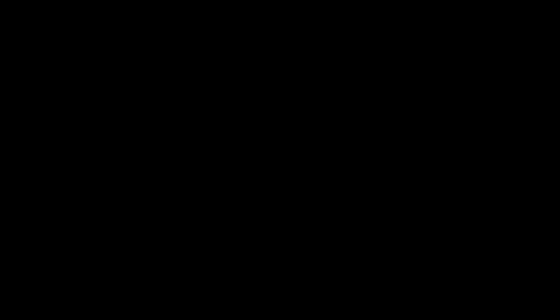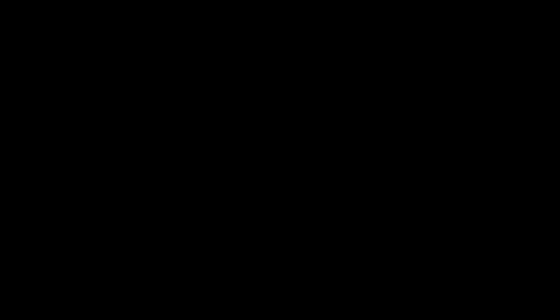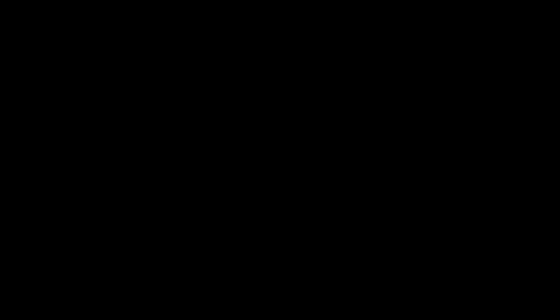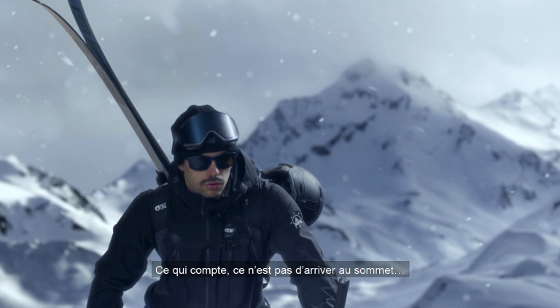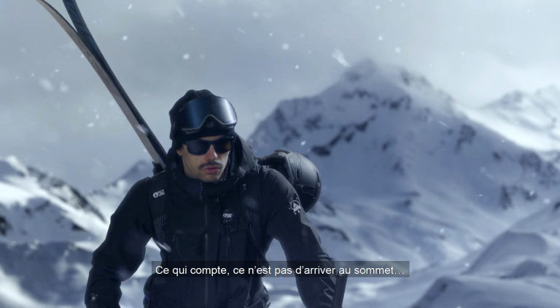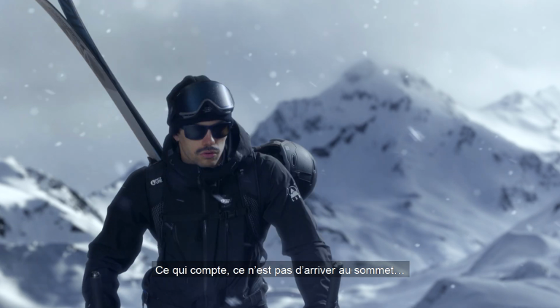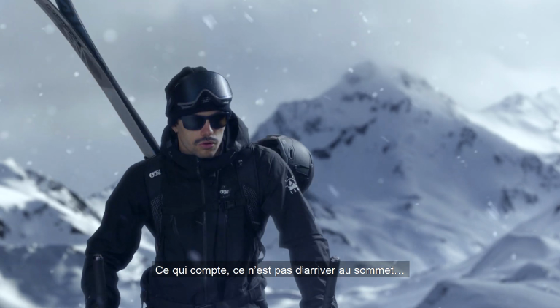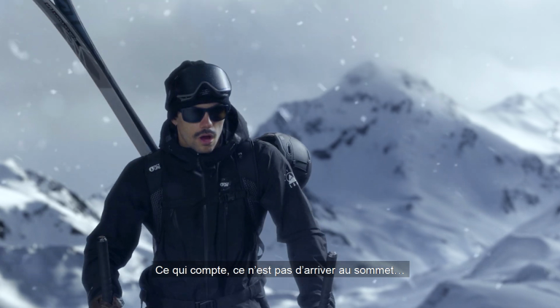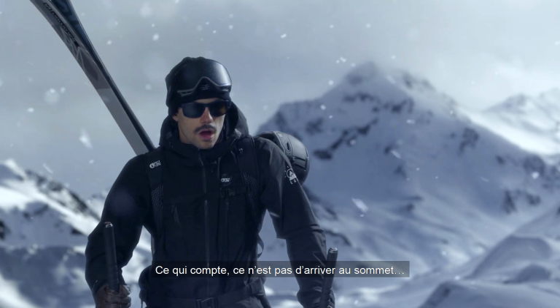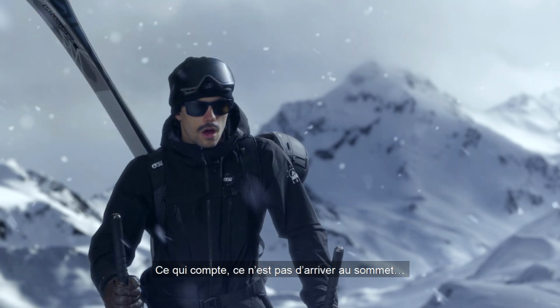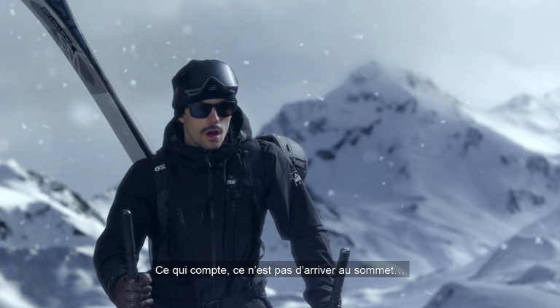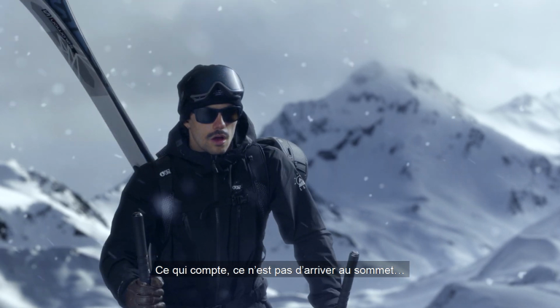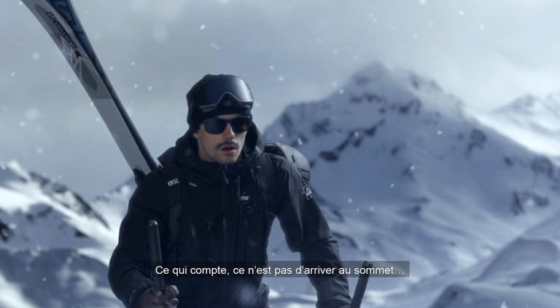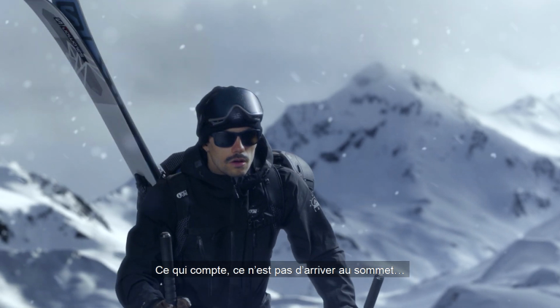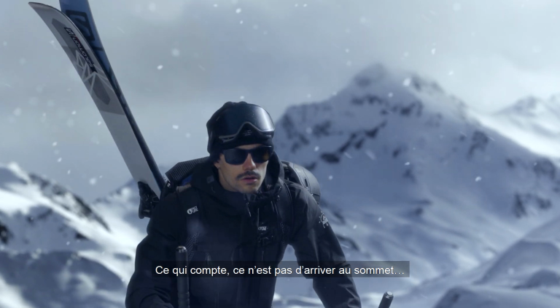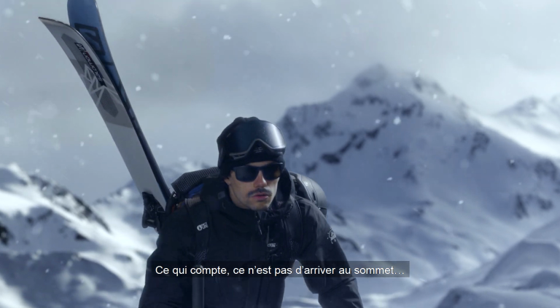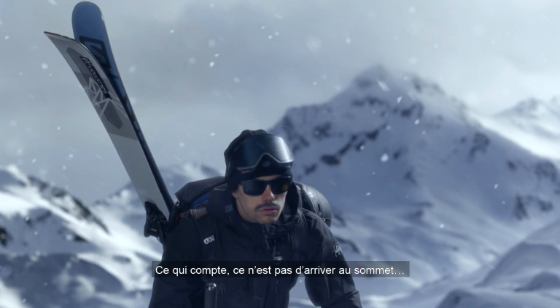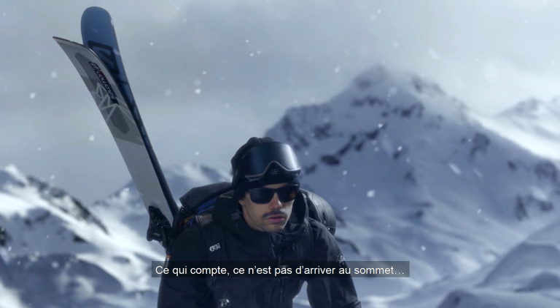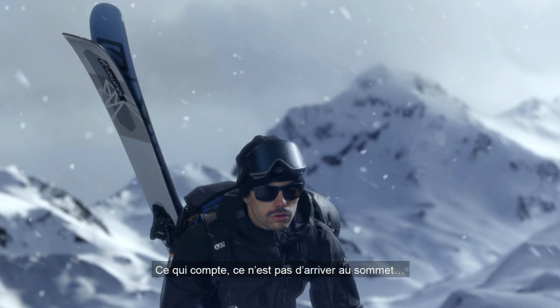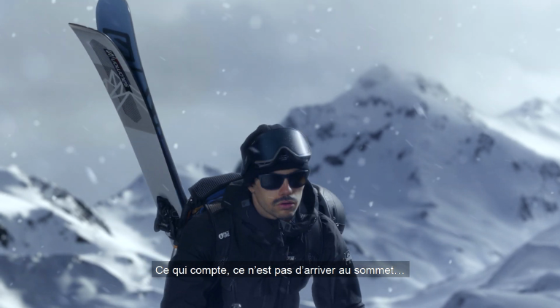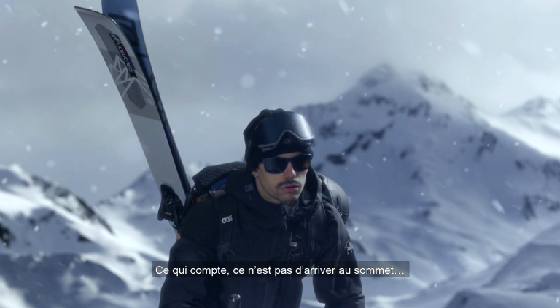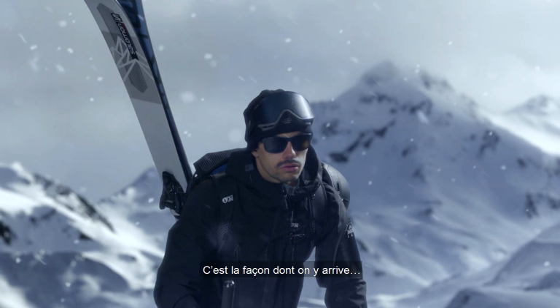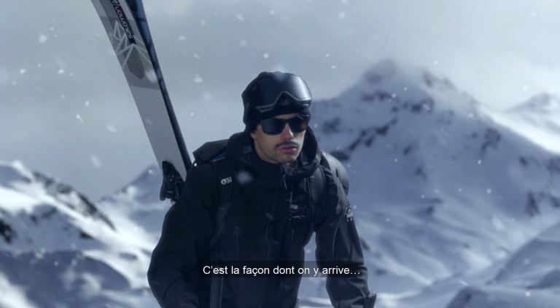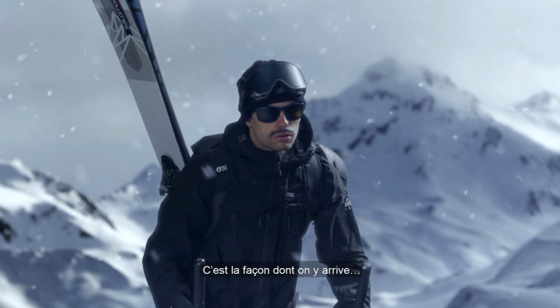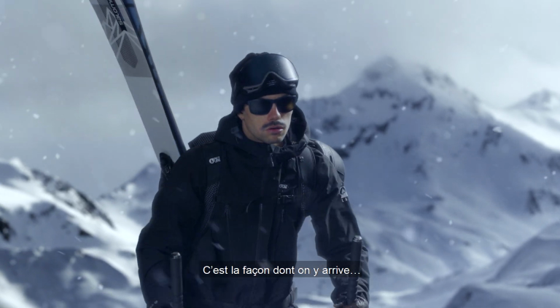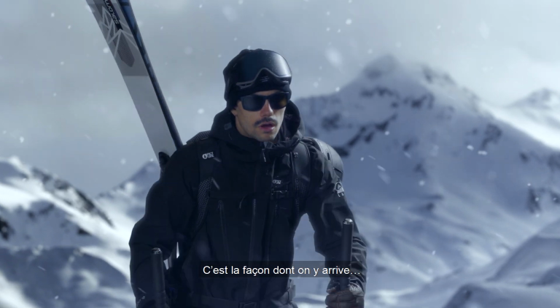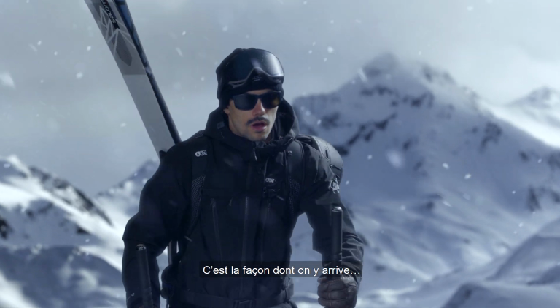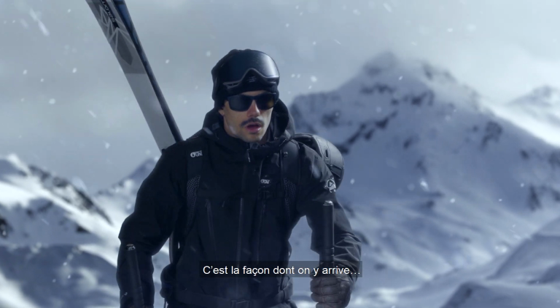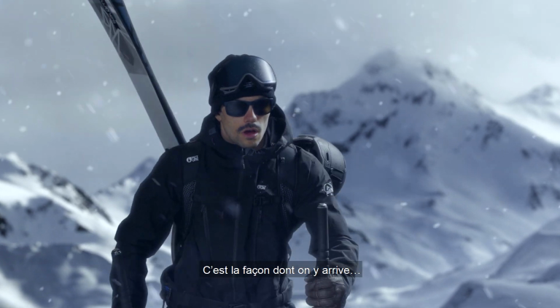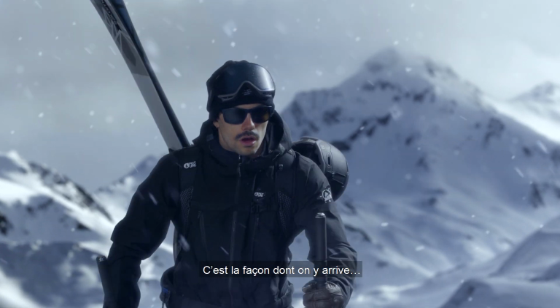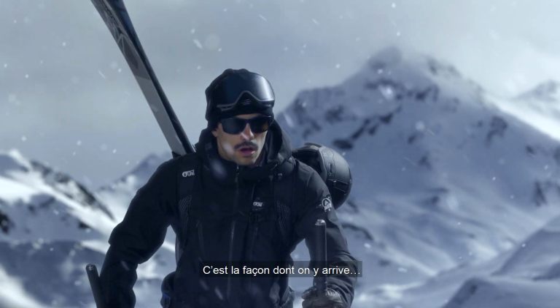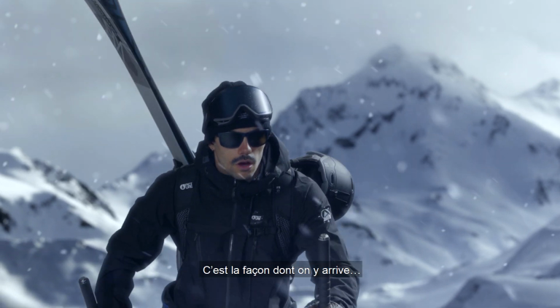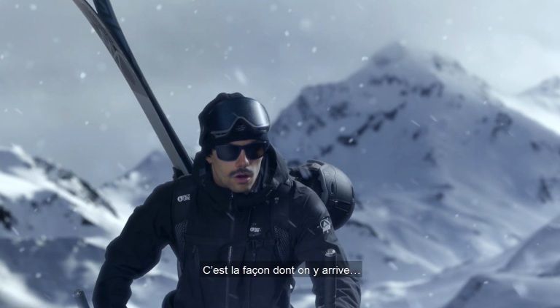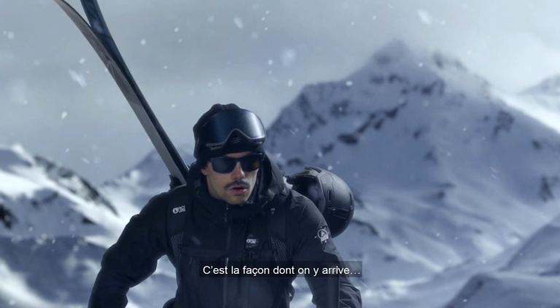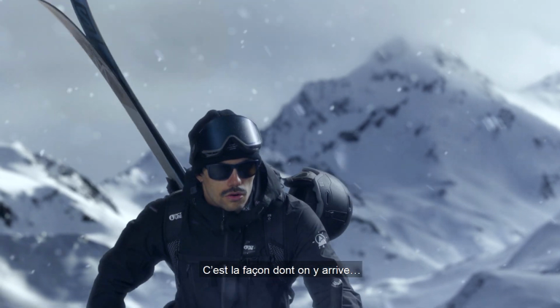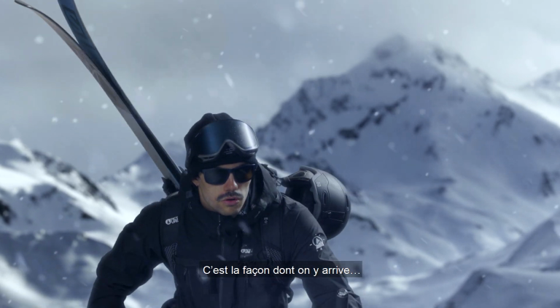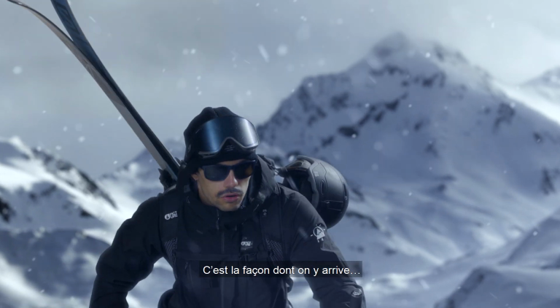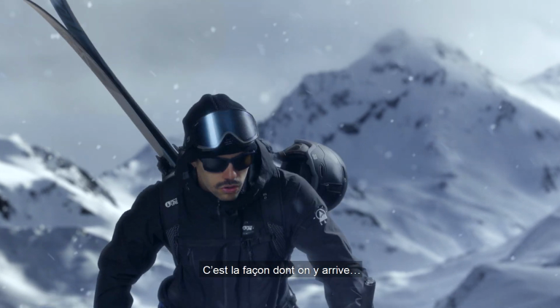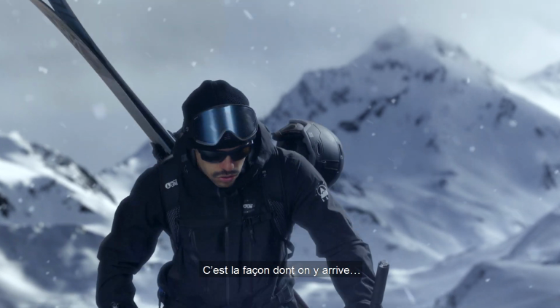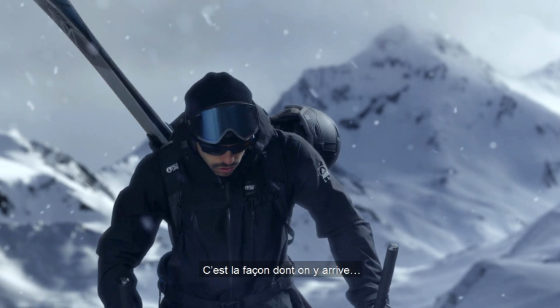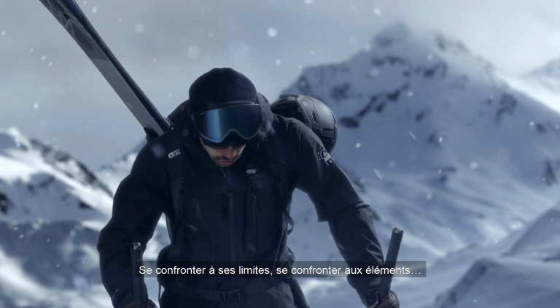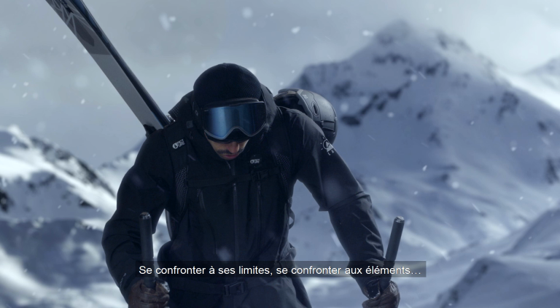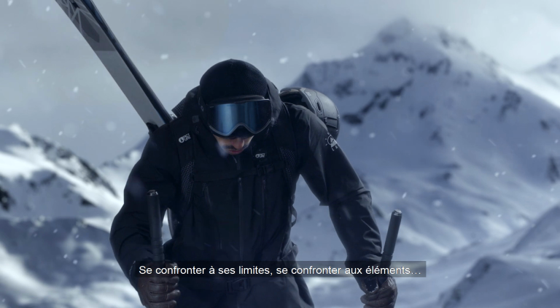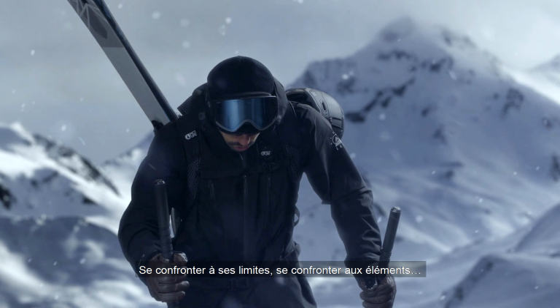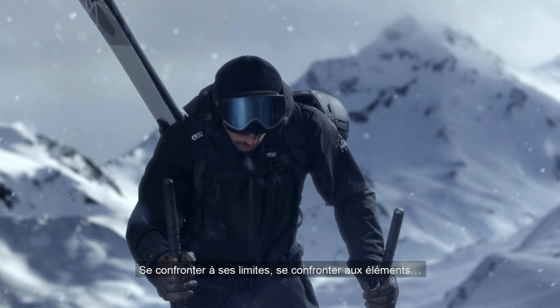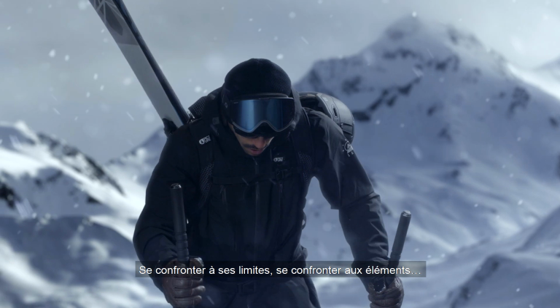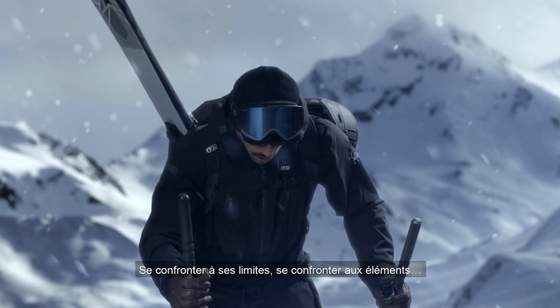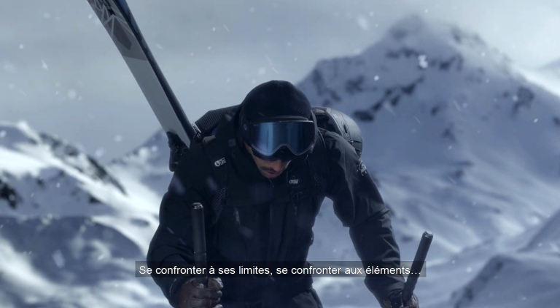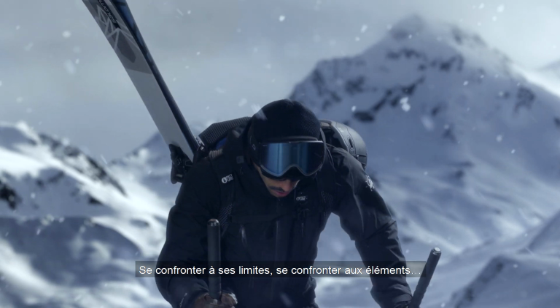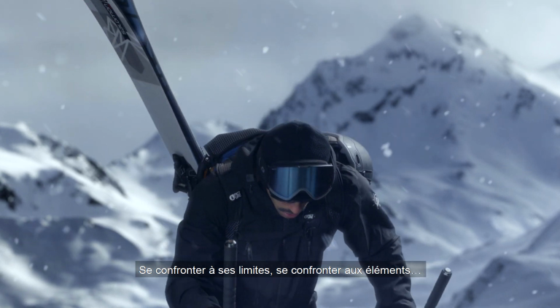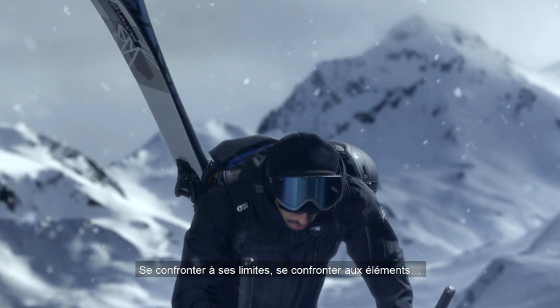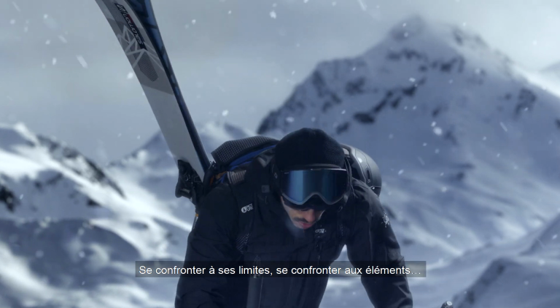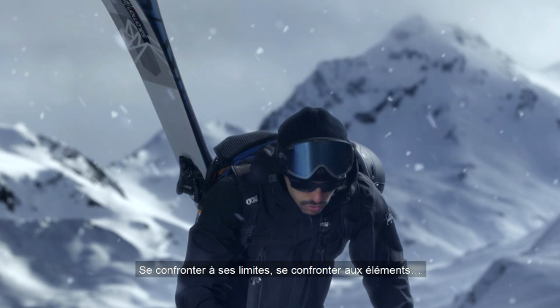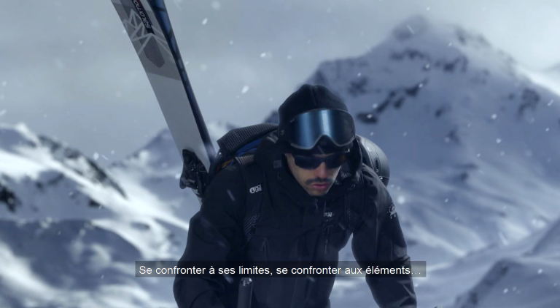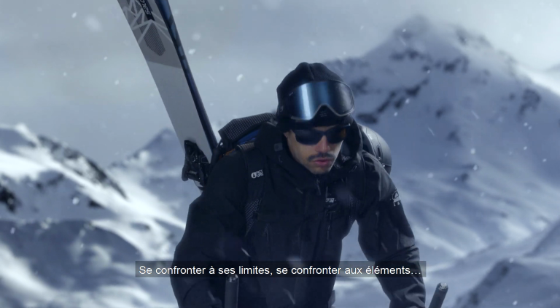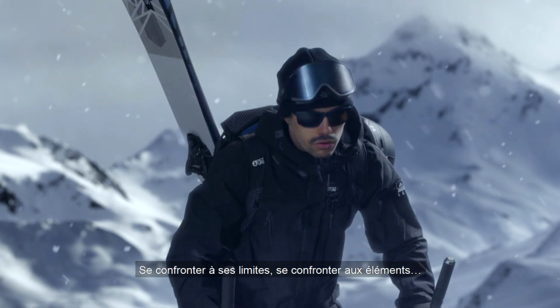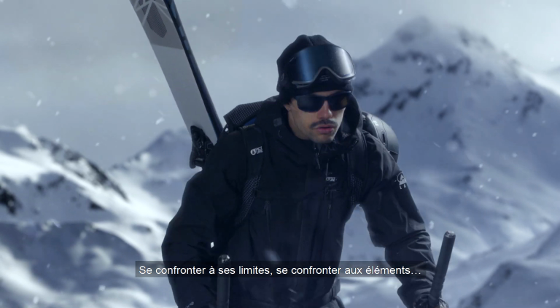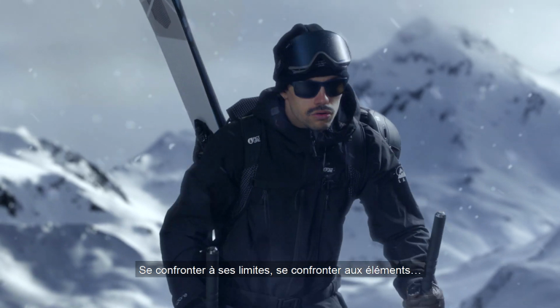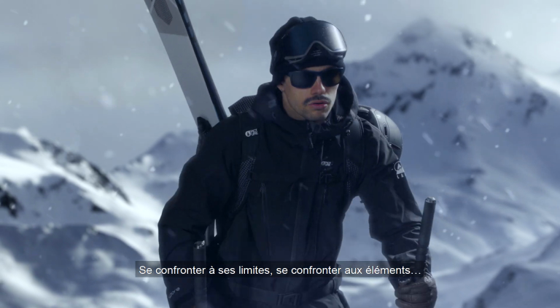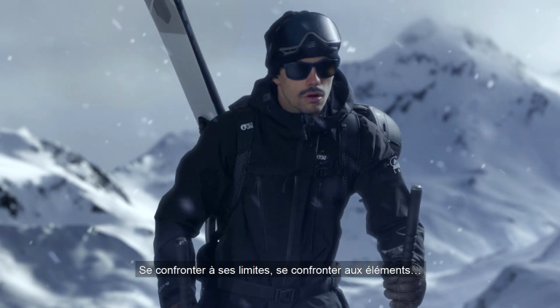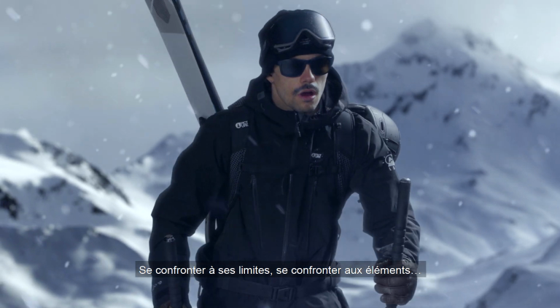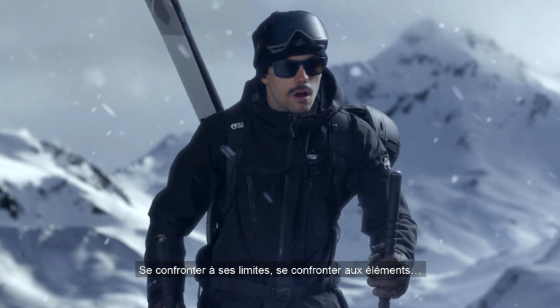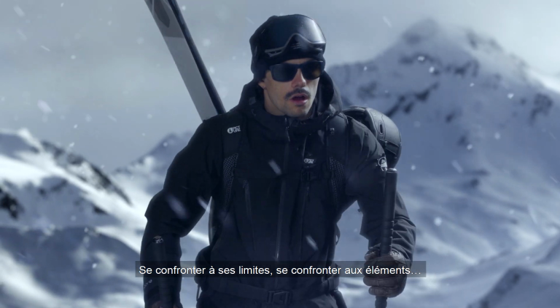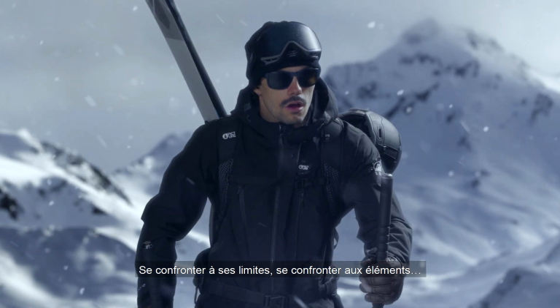It's not how you get to the top, it's what you do to get there. Confronting your limits, battling the elements.